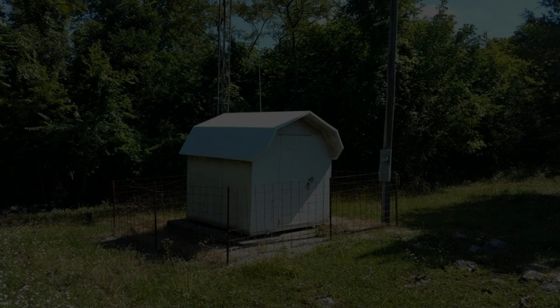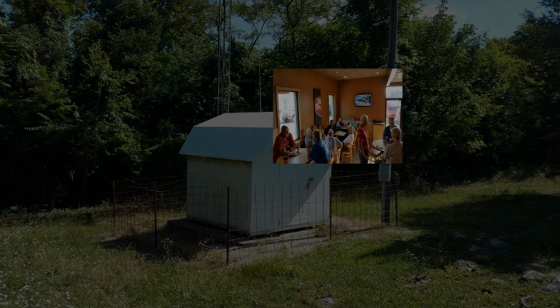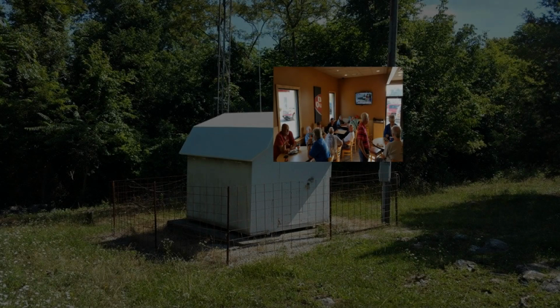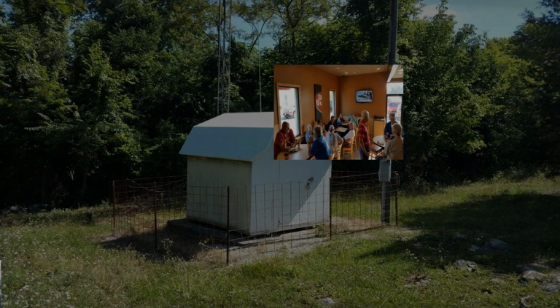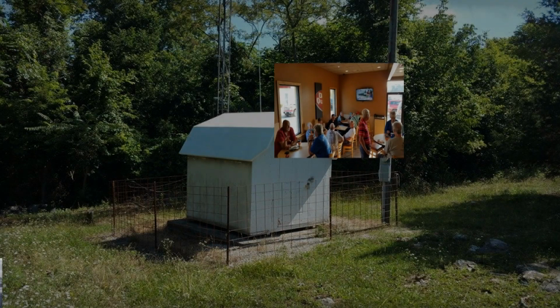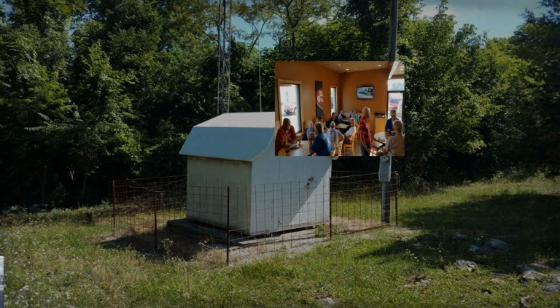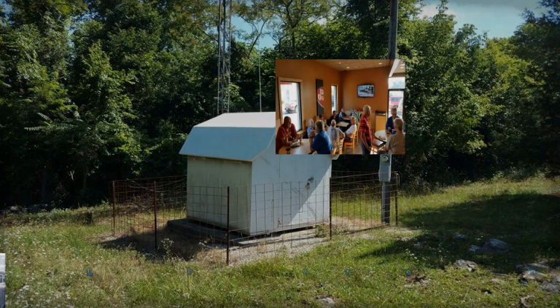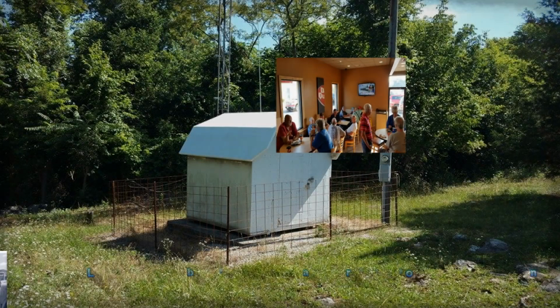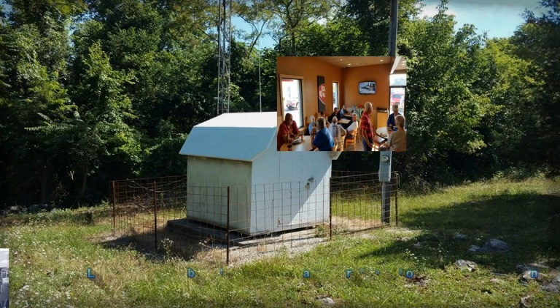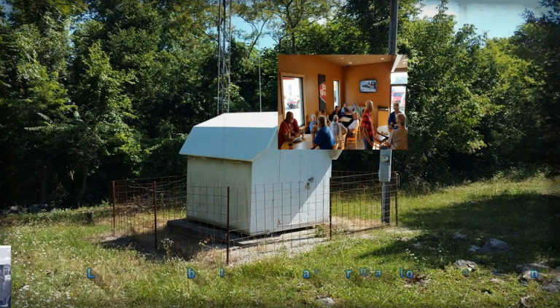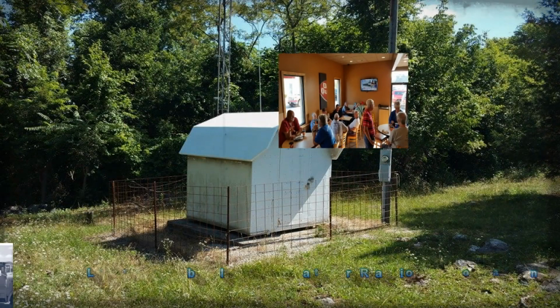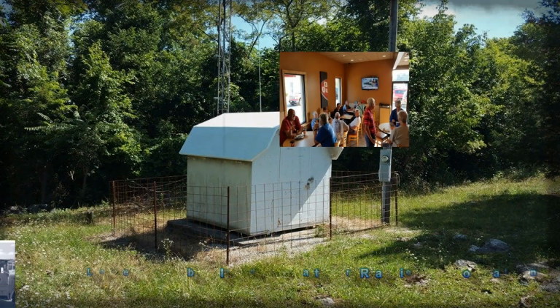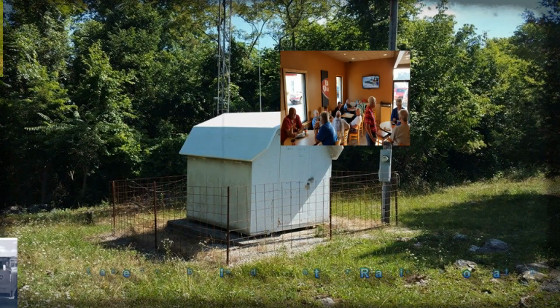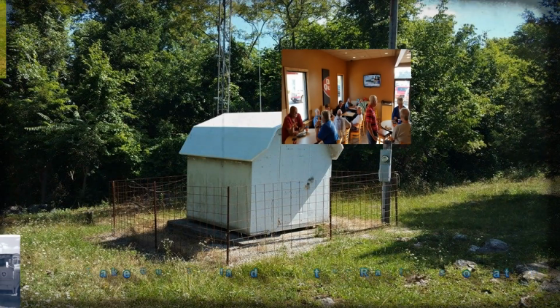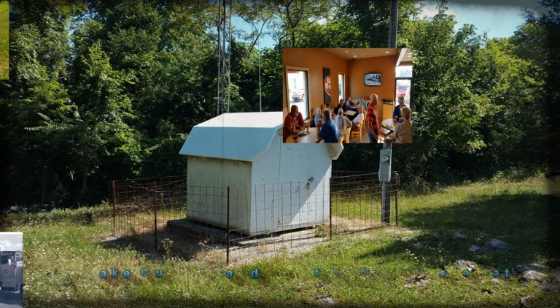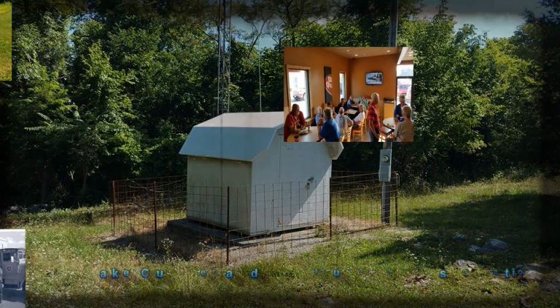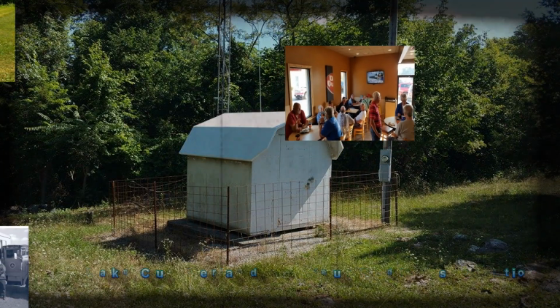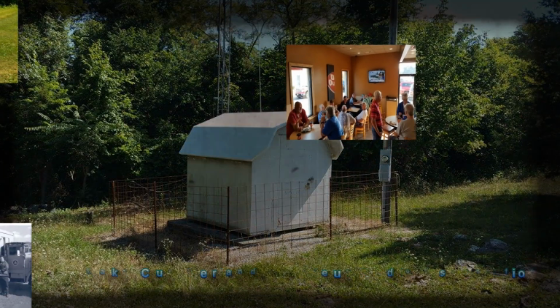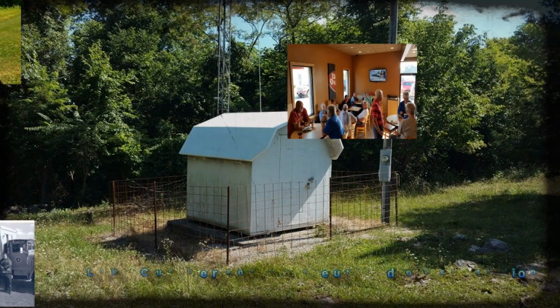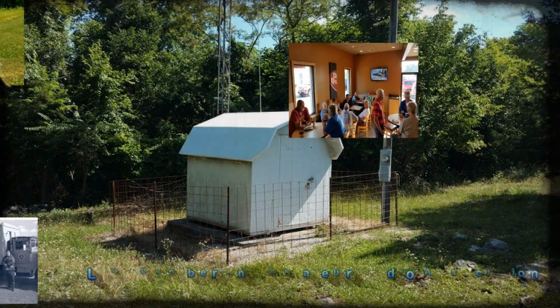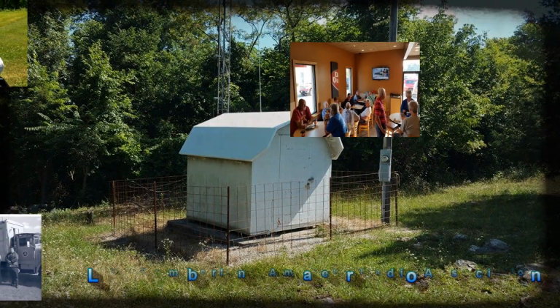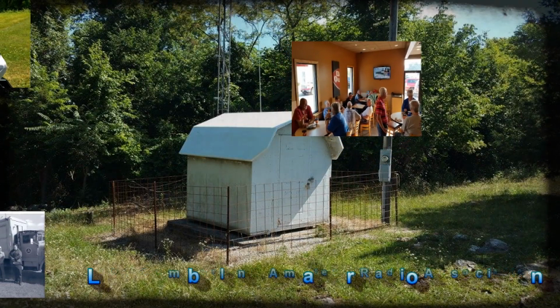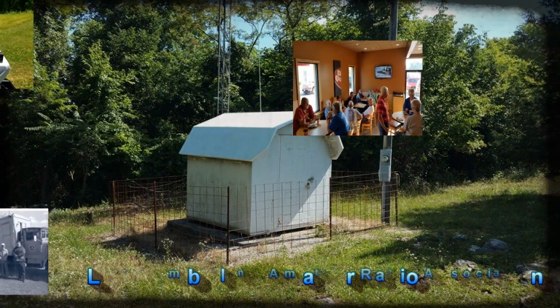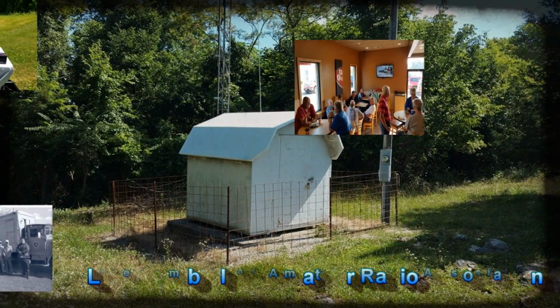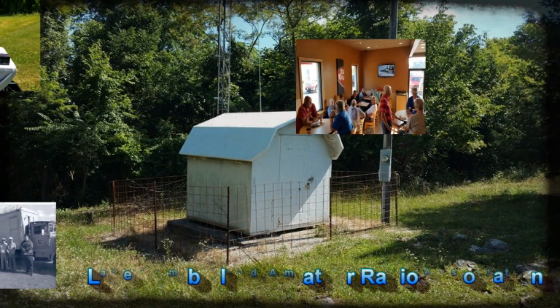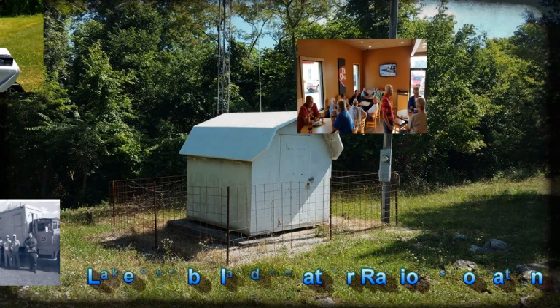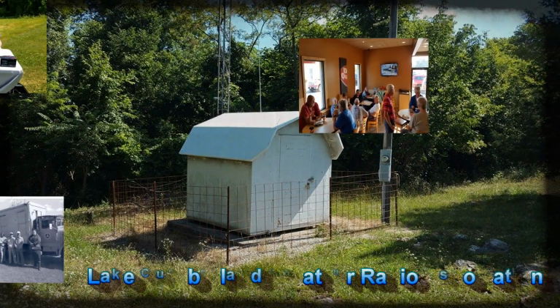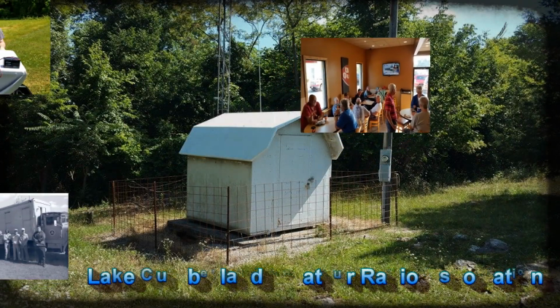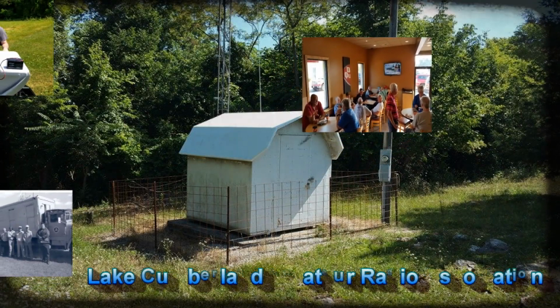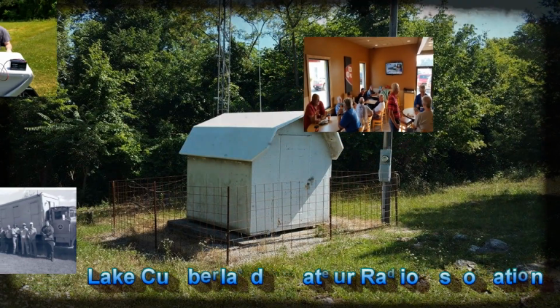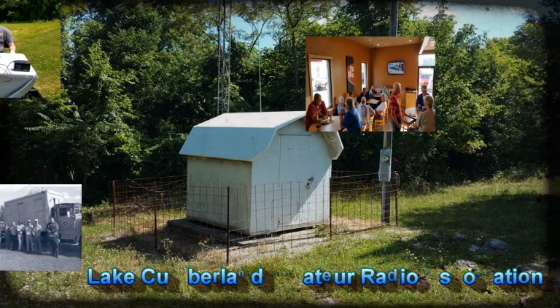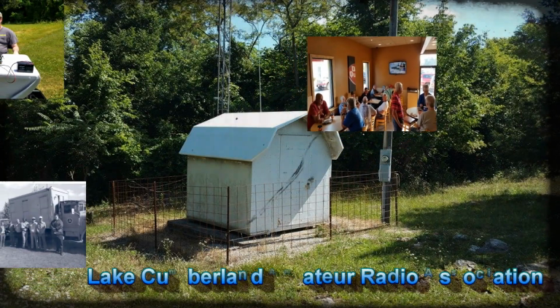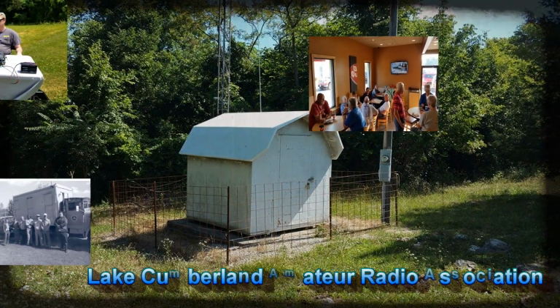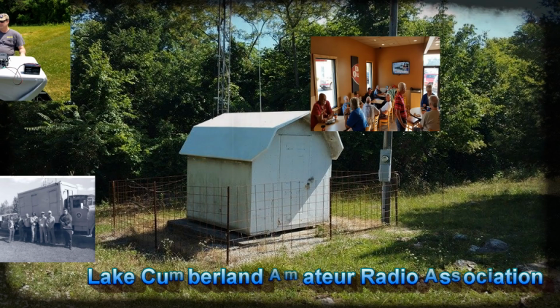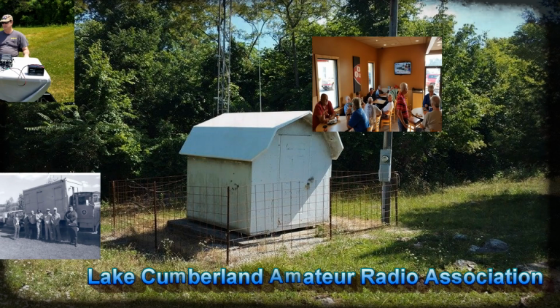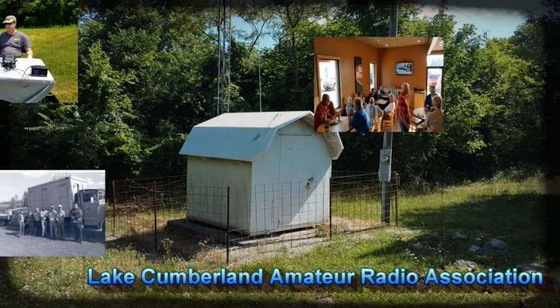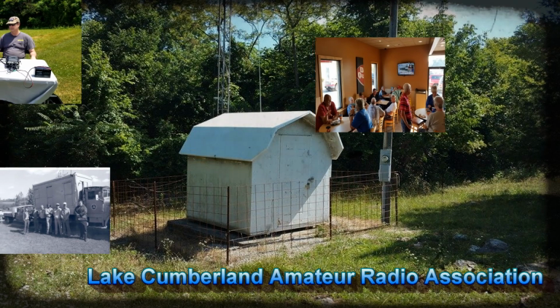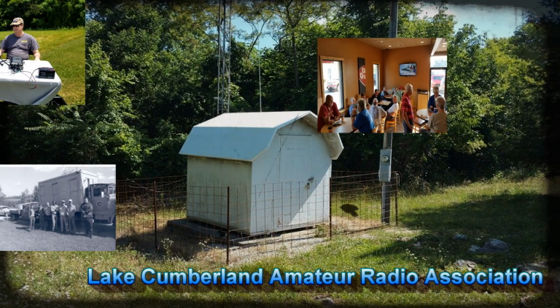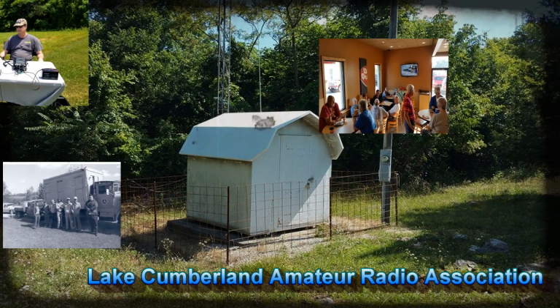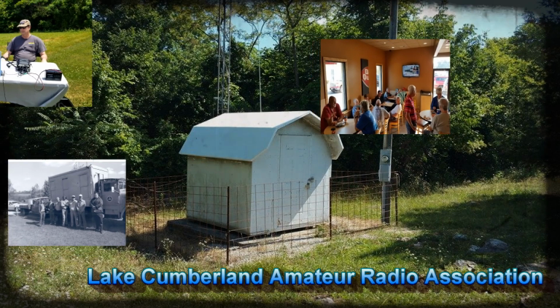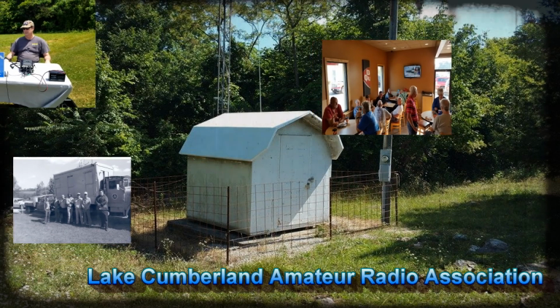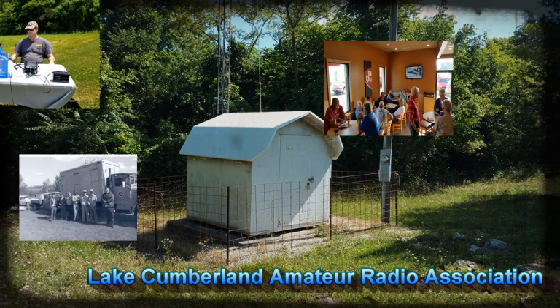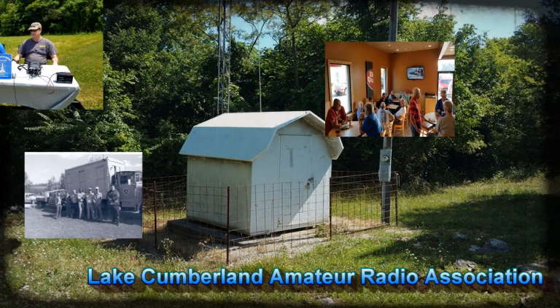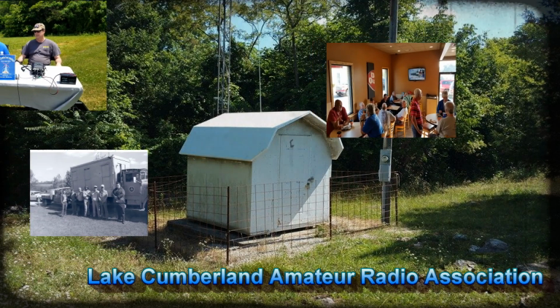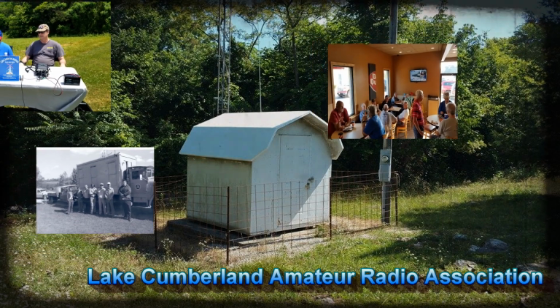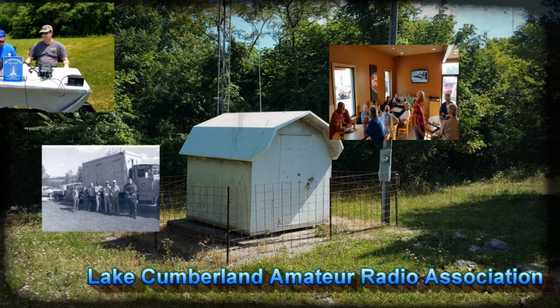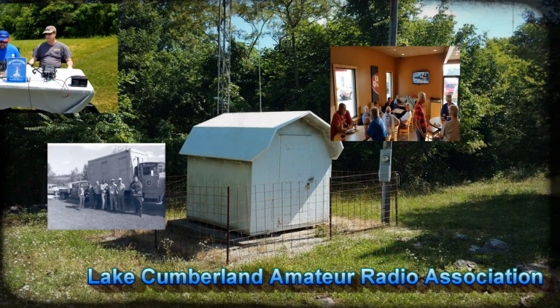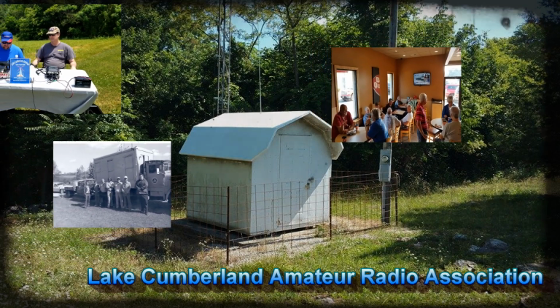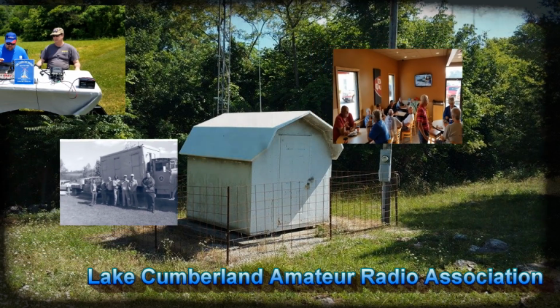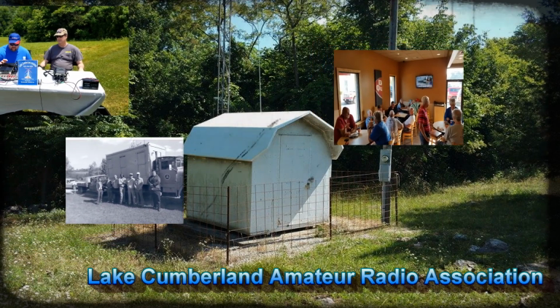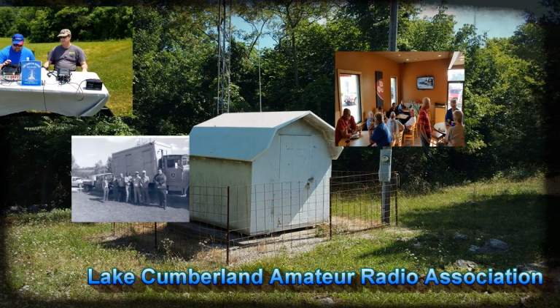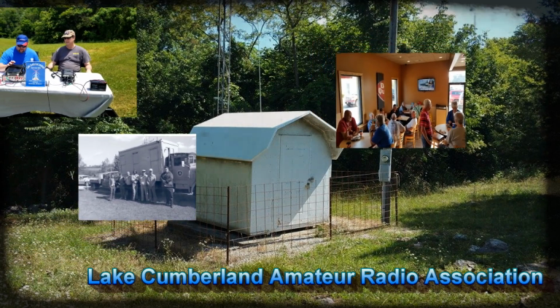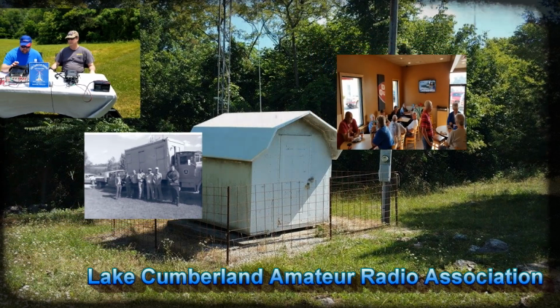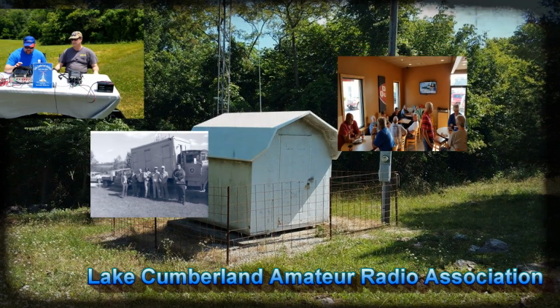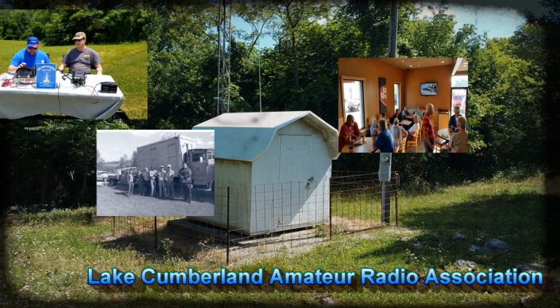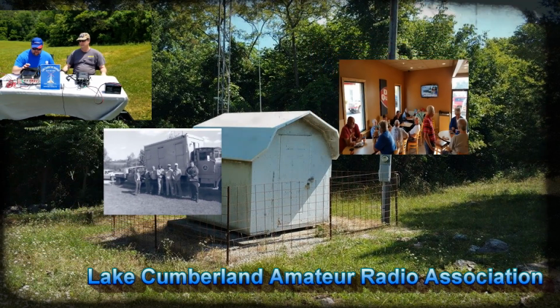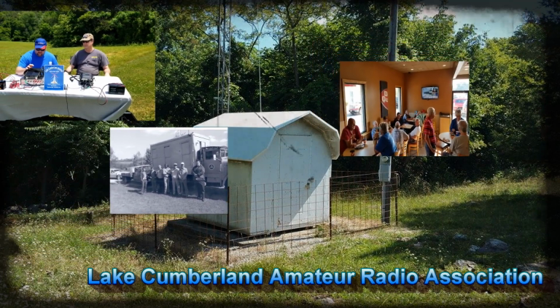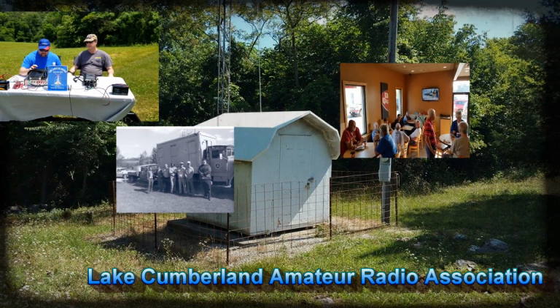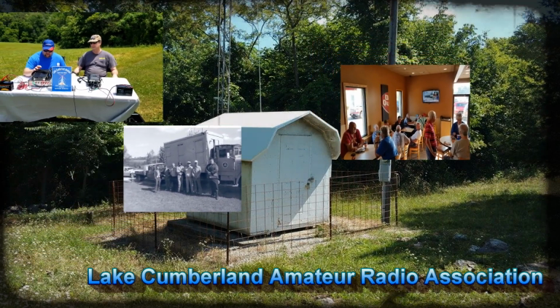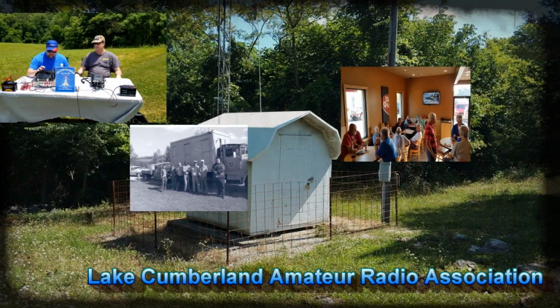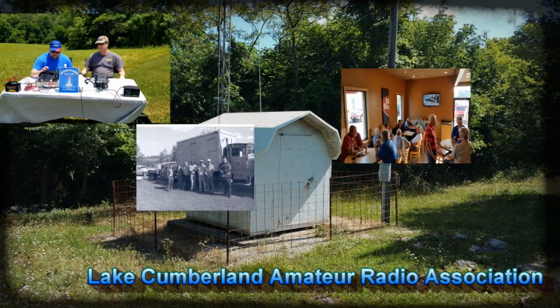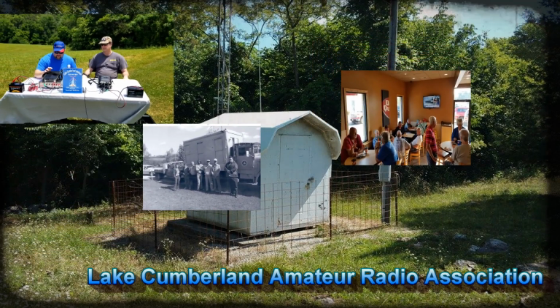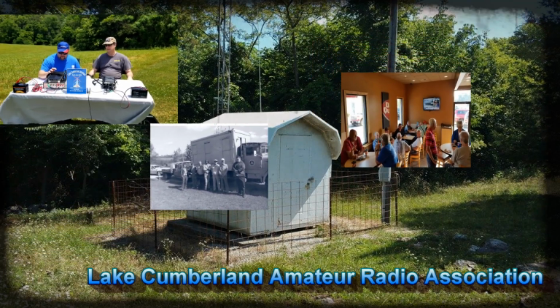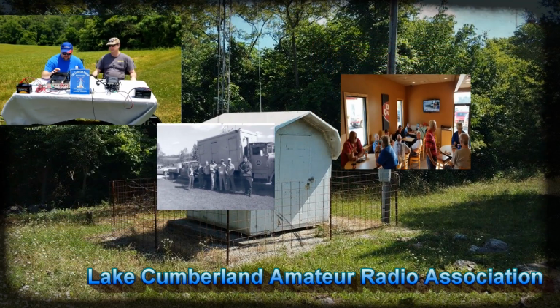Welcome to Lake Cumberland Amateur Radio Association. You can find us at LCara.net, on Facebook, on YouTube, and on Instagram.